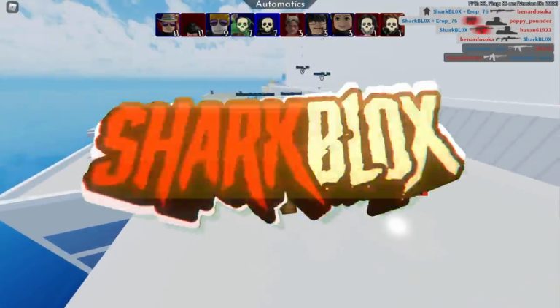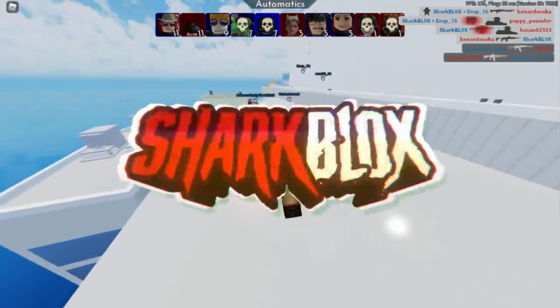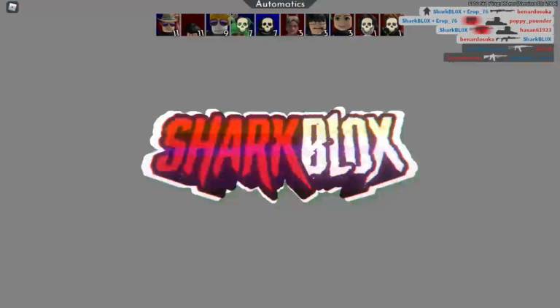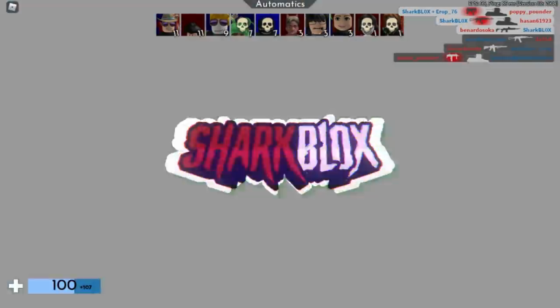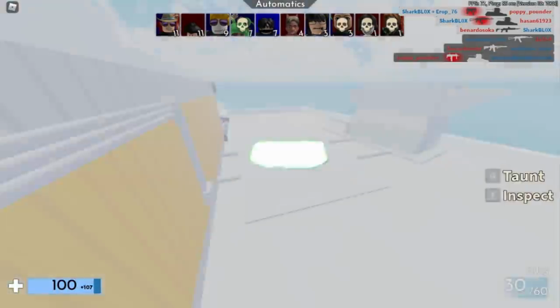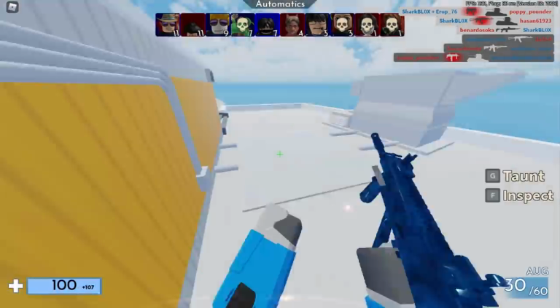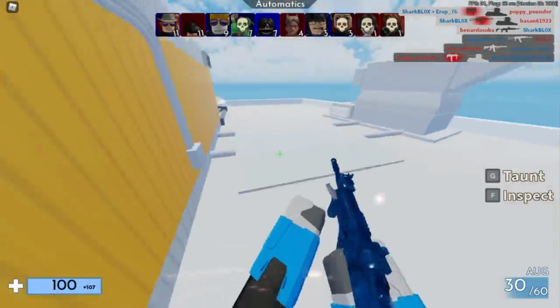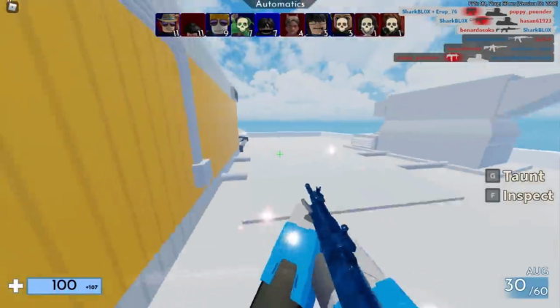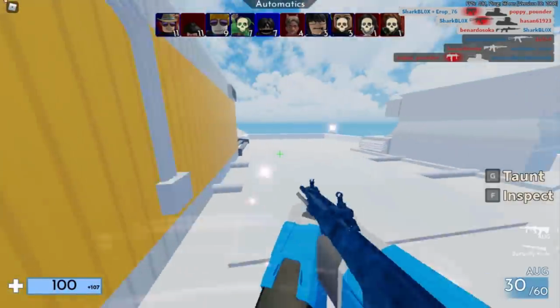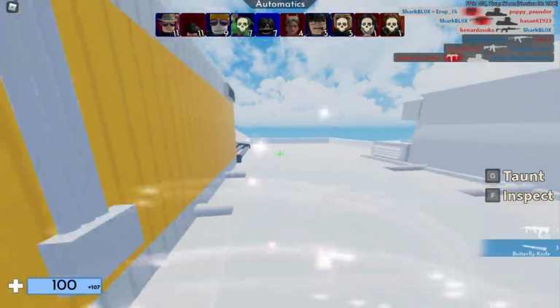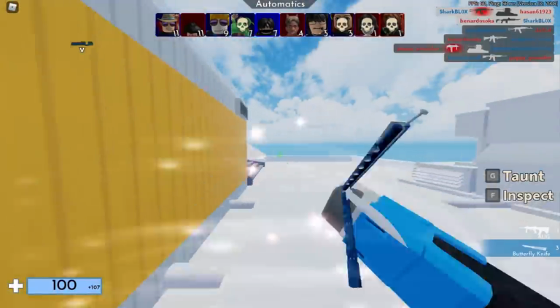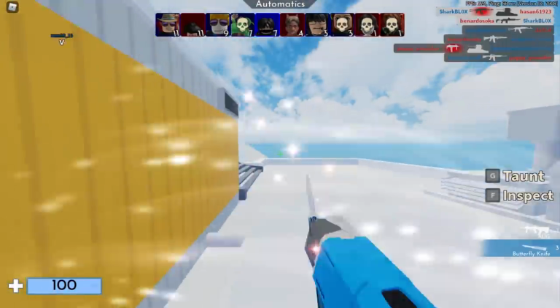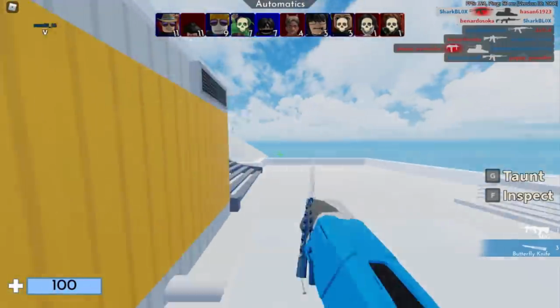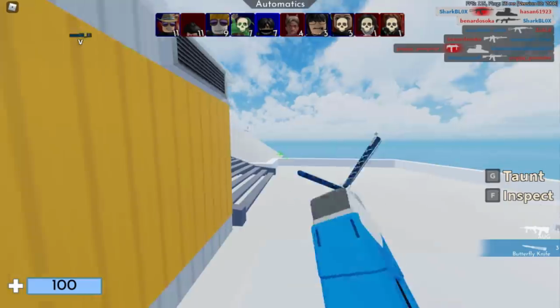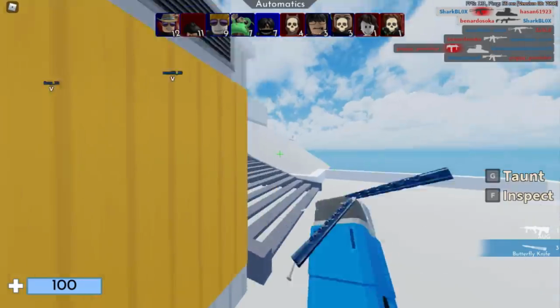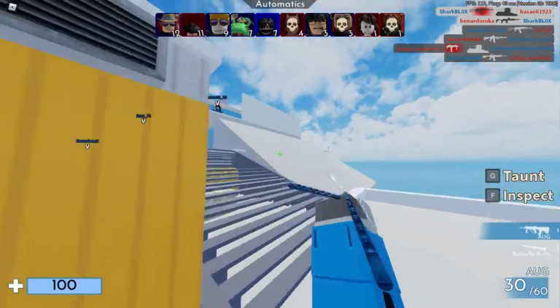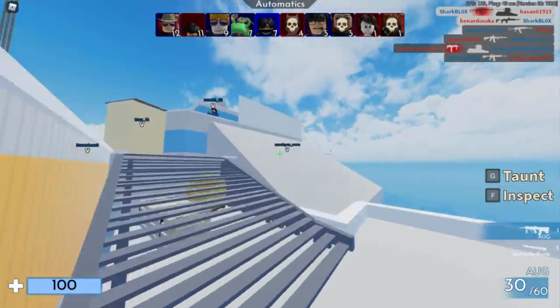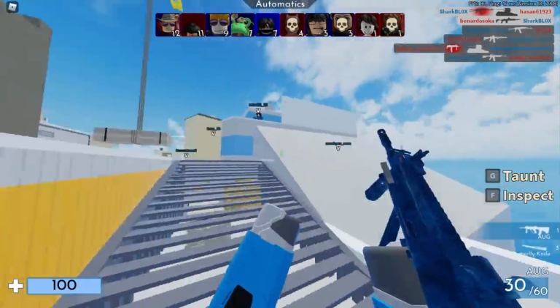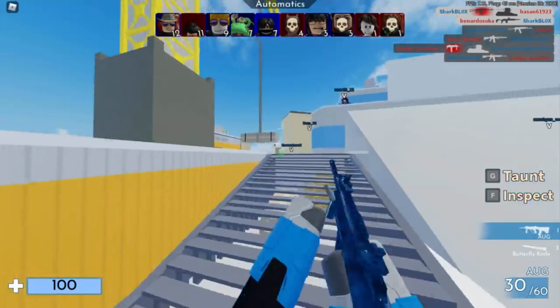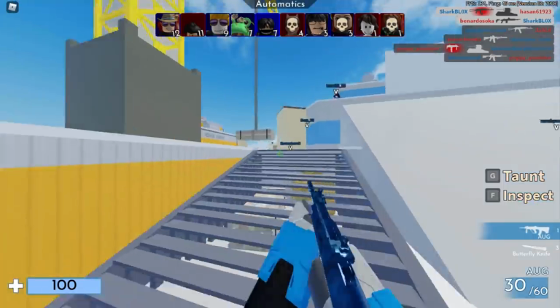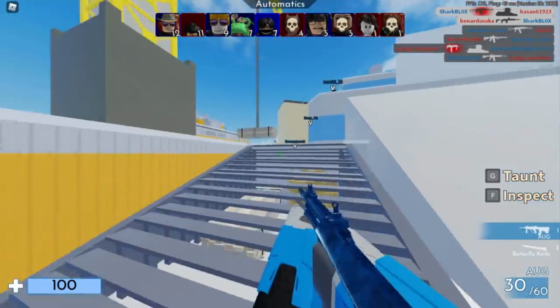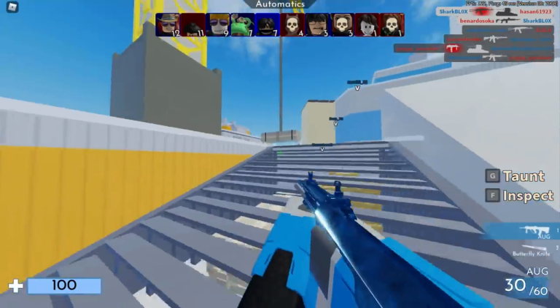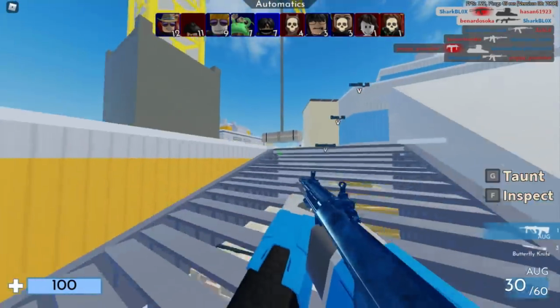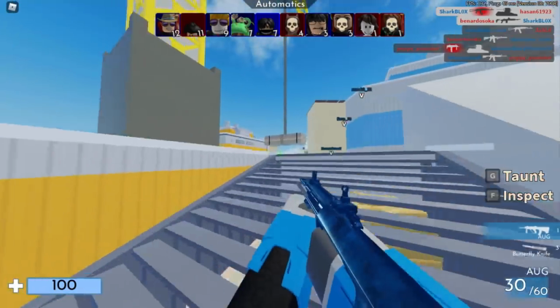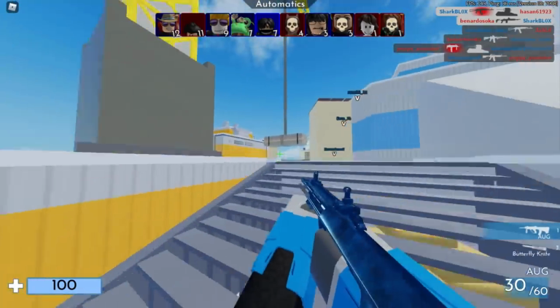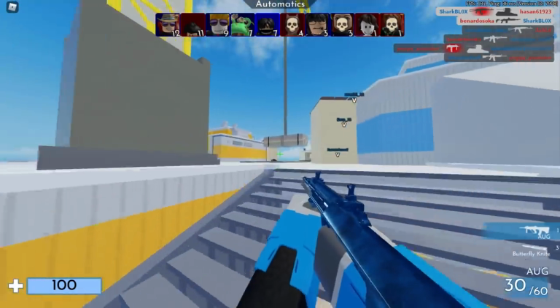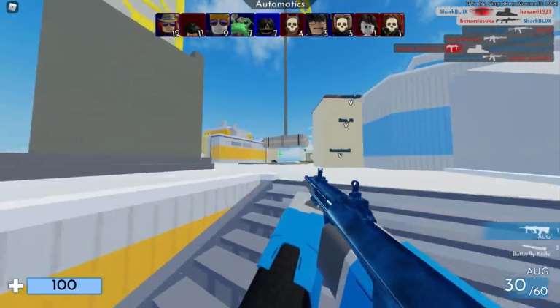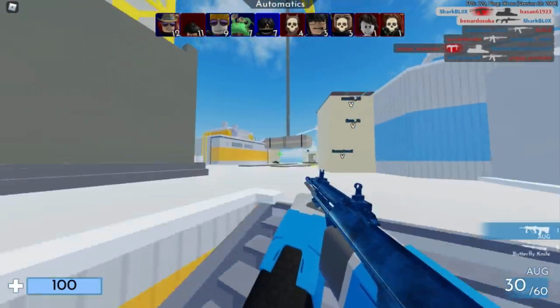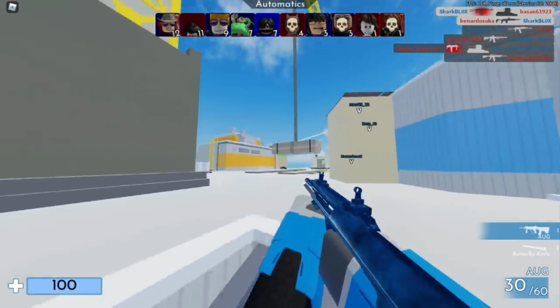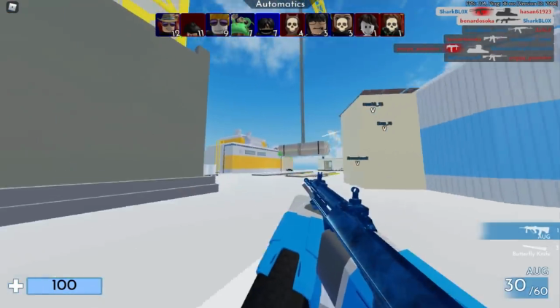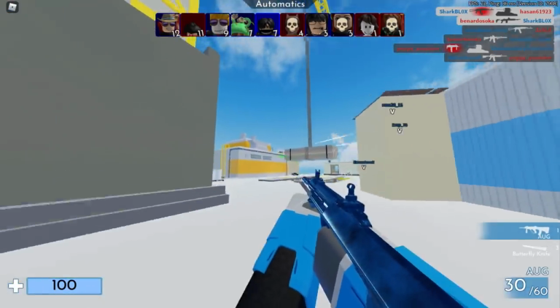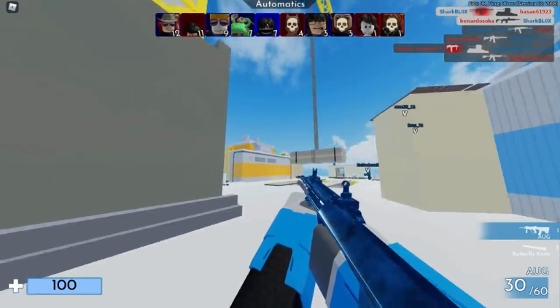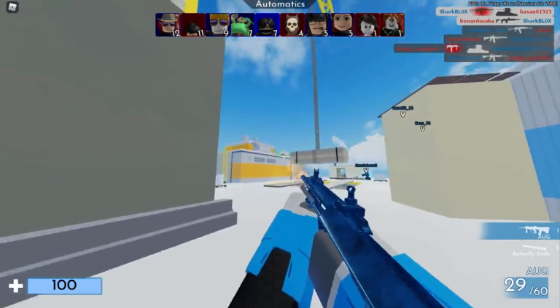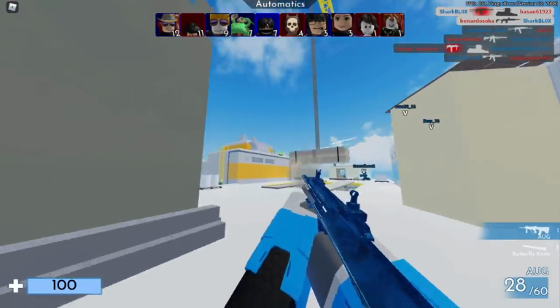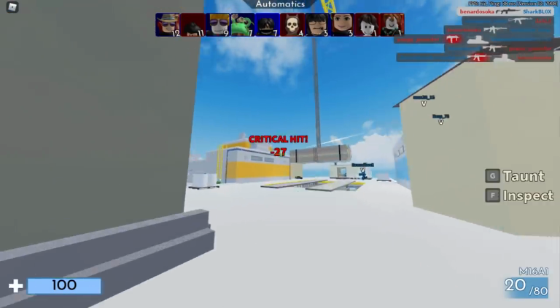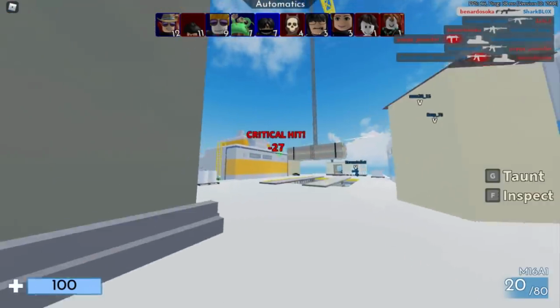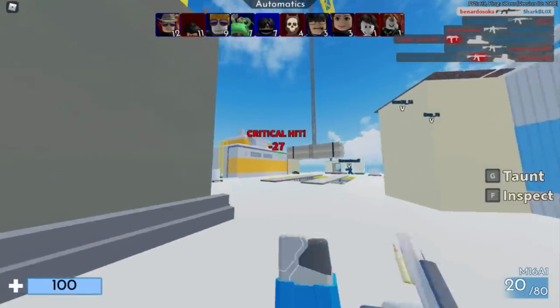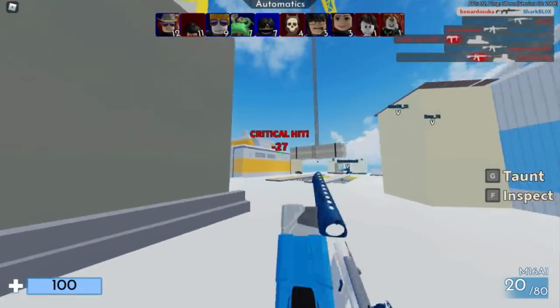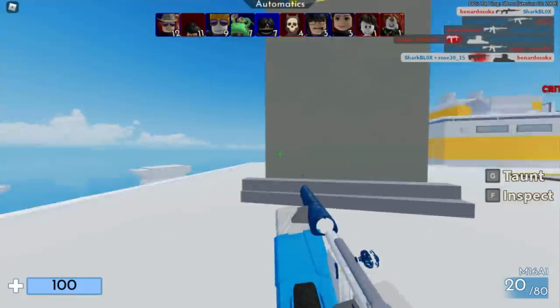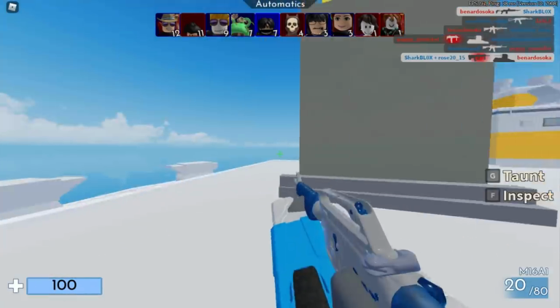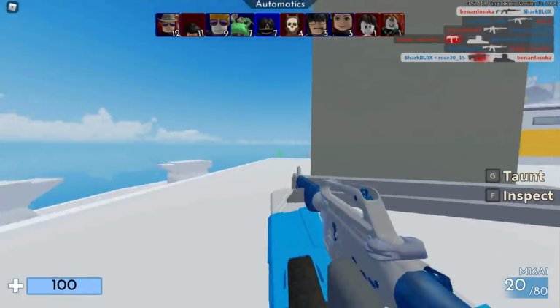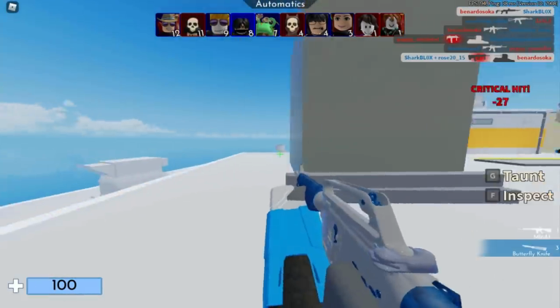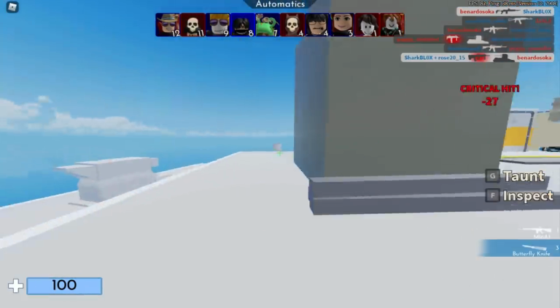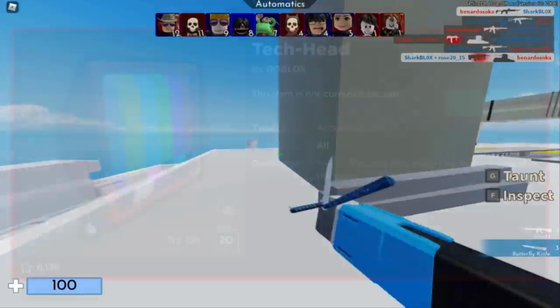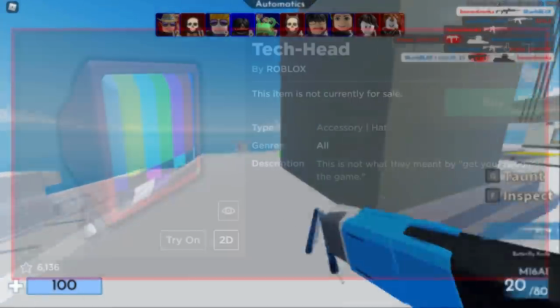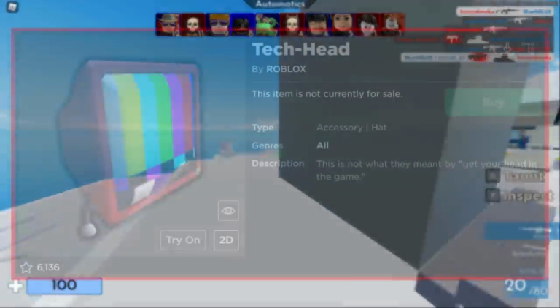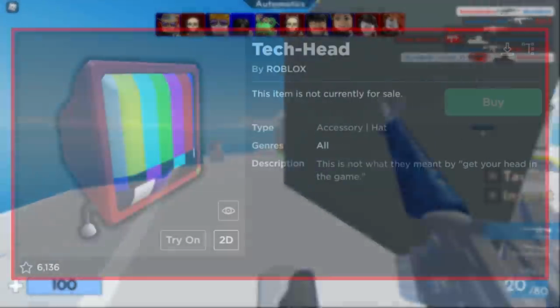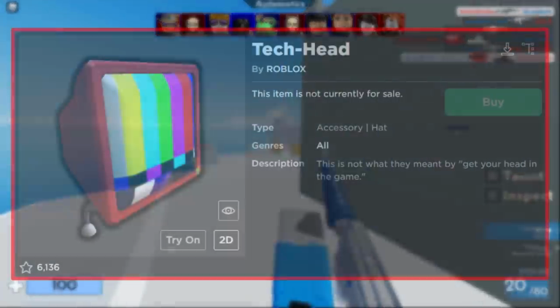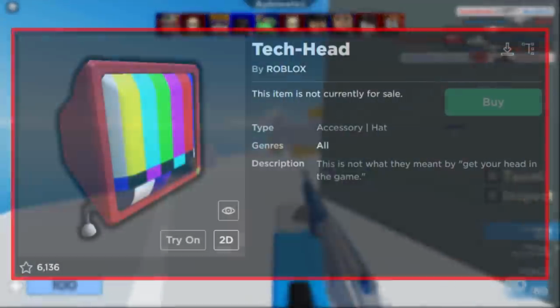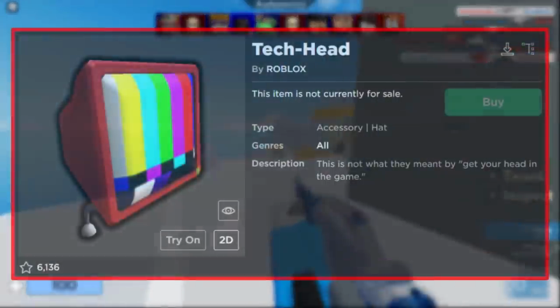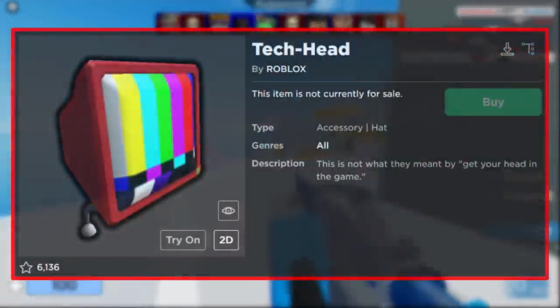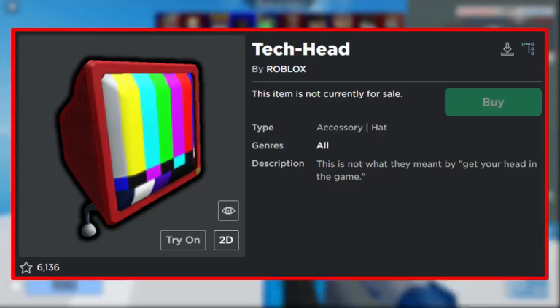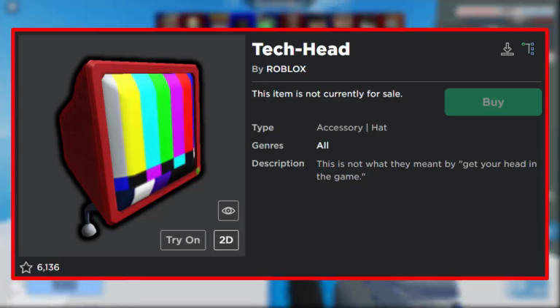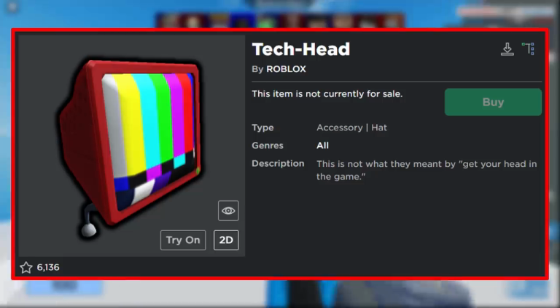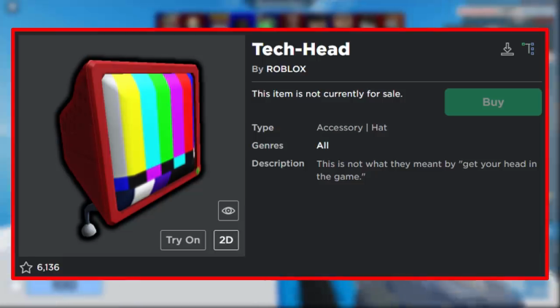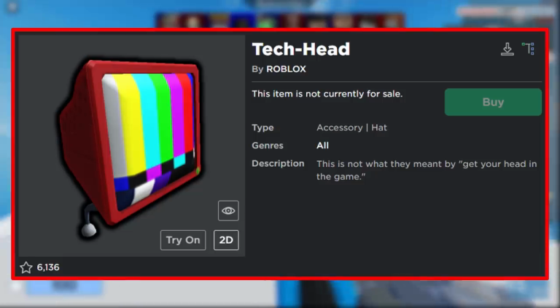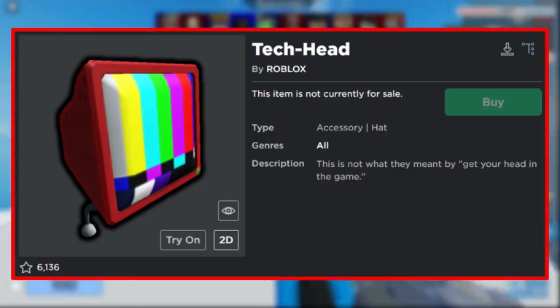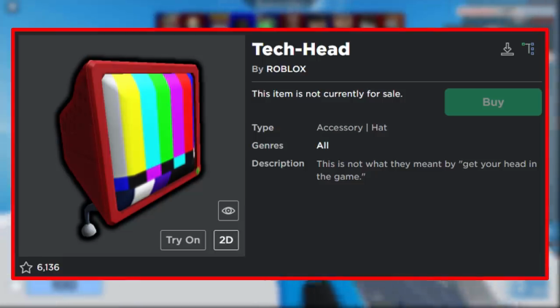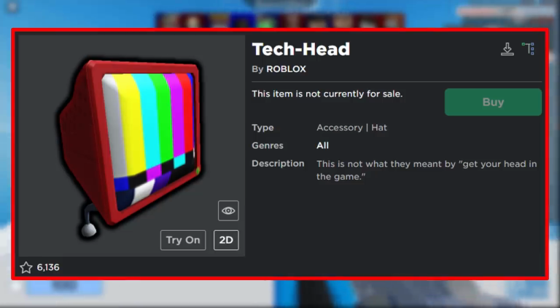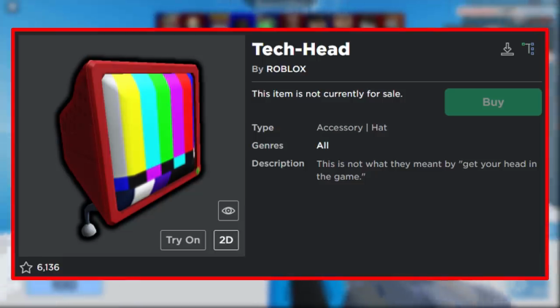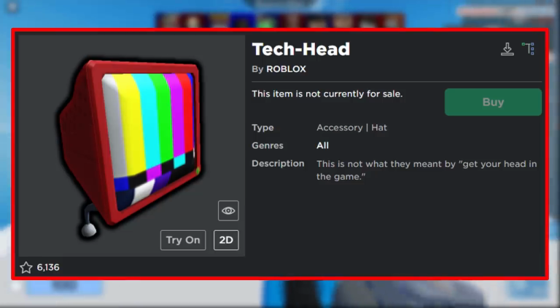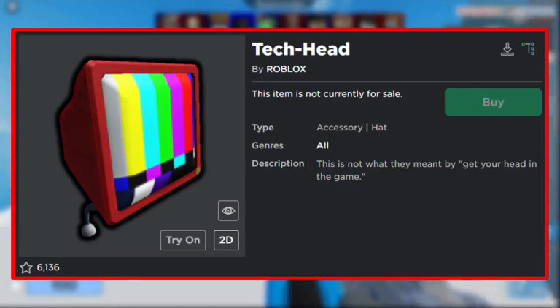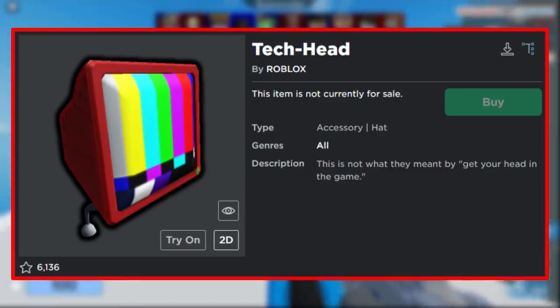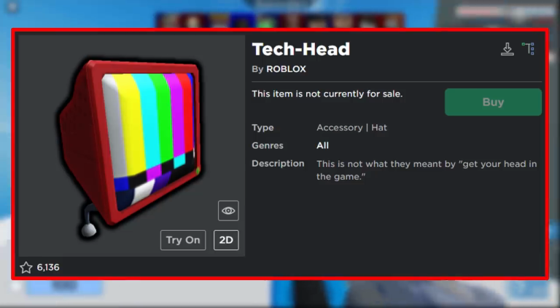How's it going guys, Sharblox here. For this video I will be showing you guys how to get the Tech Head Hat accessory 100% free.